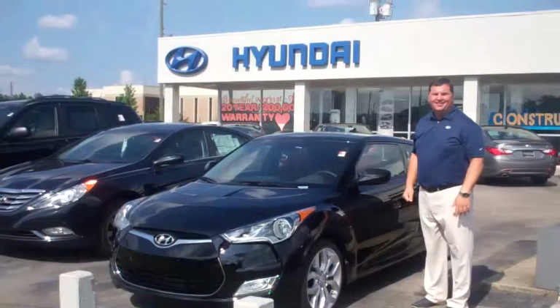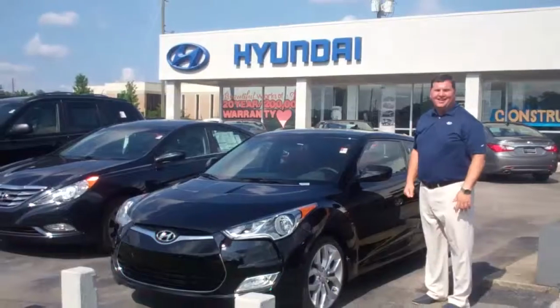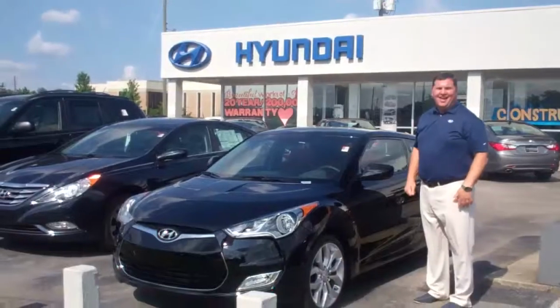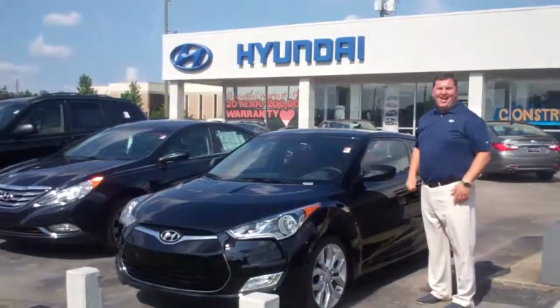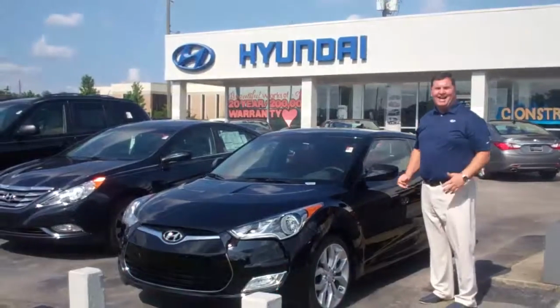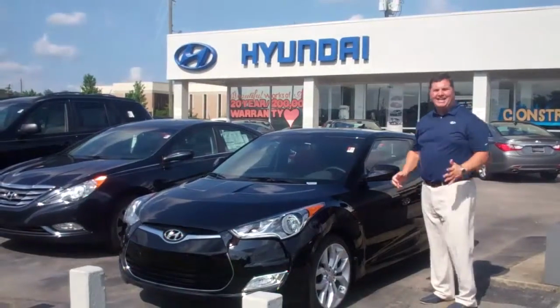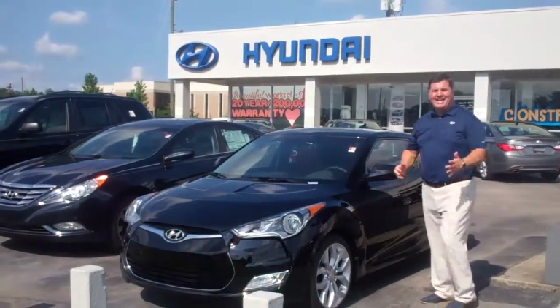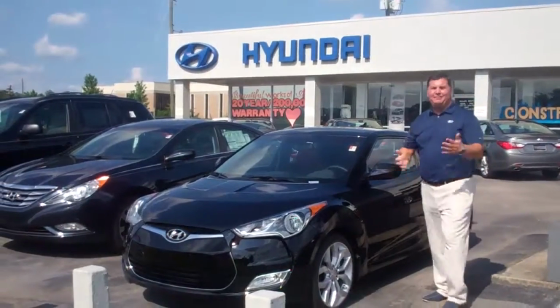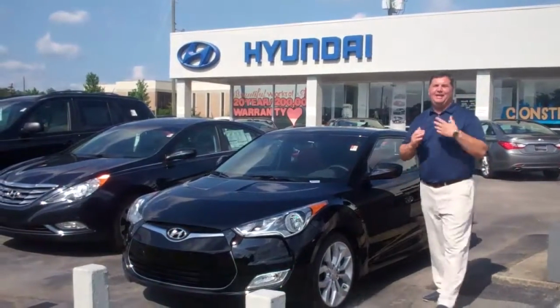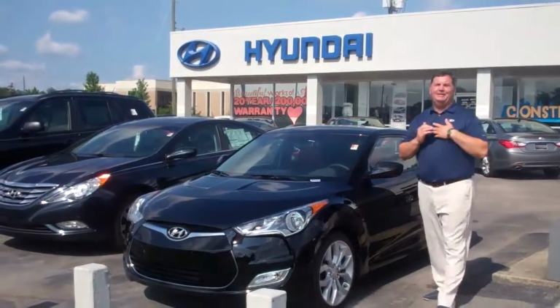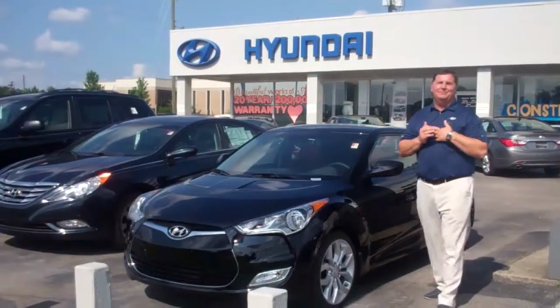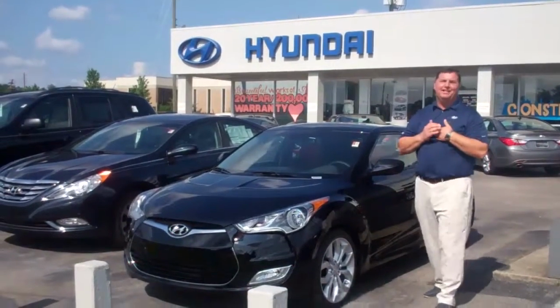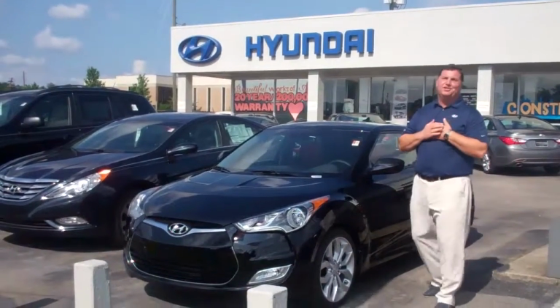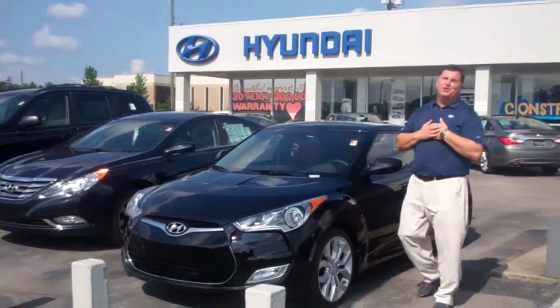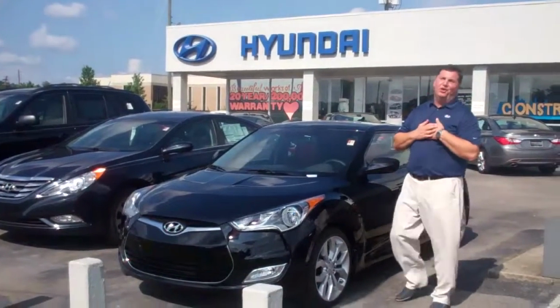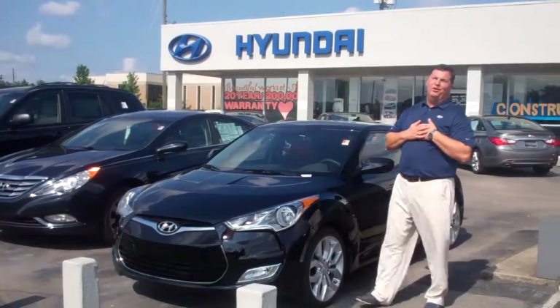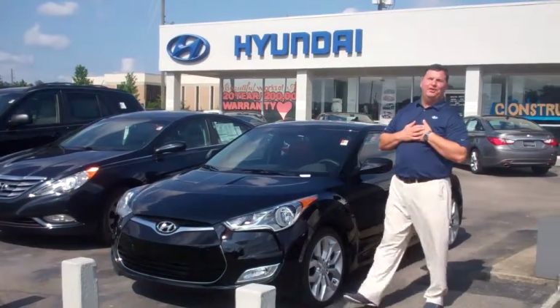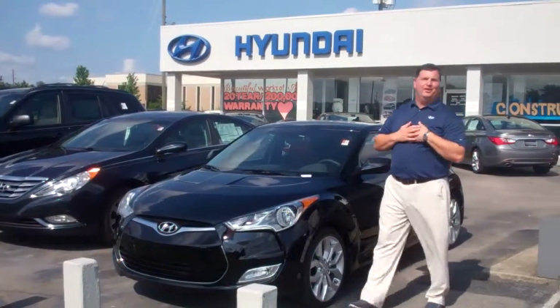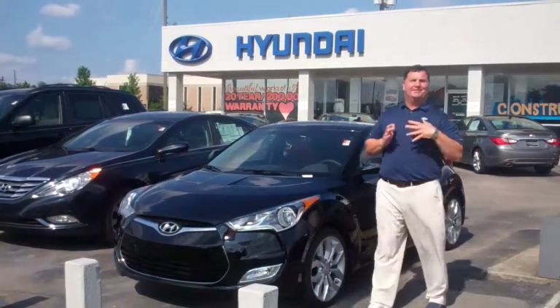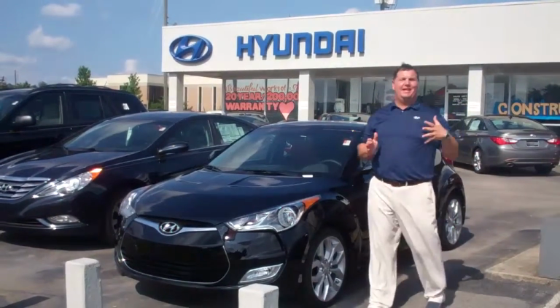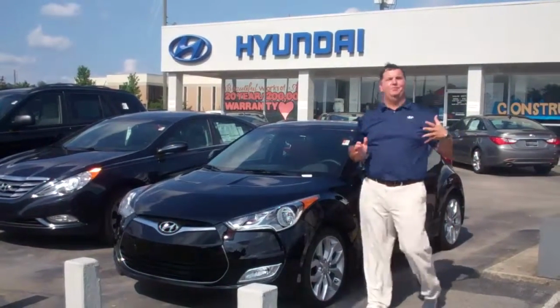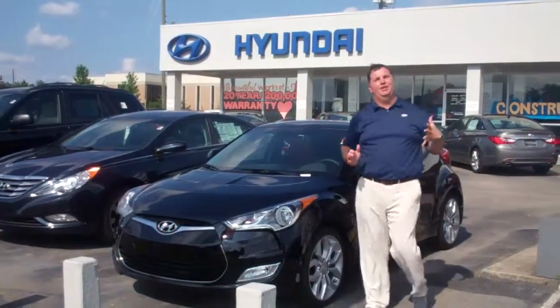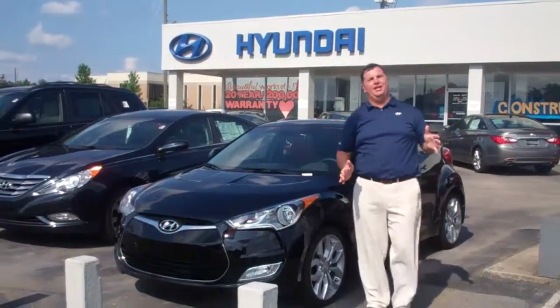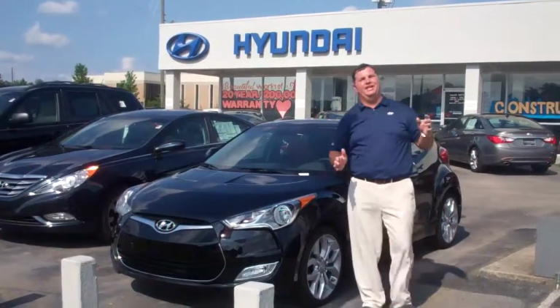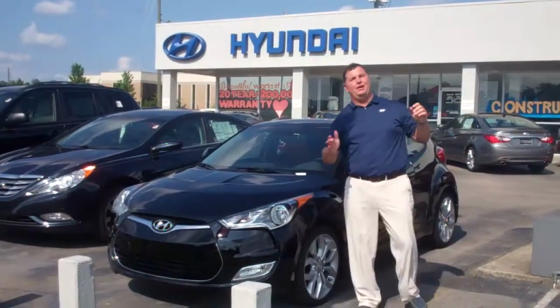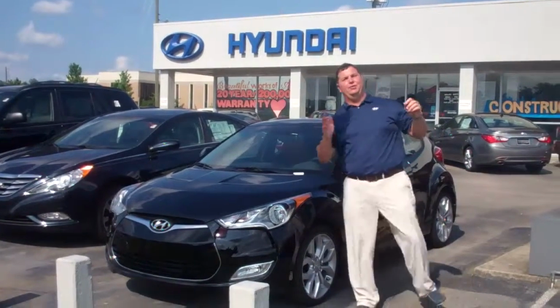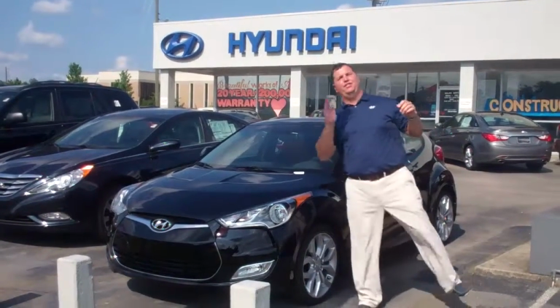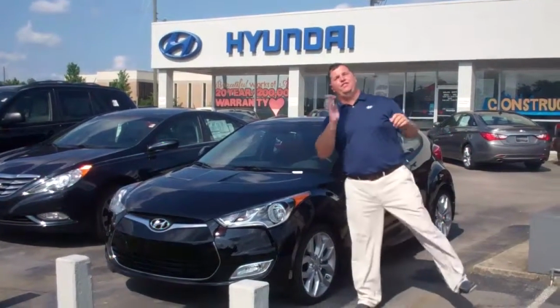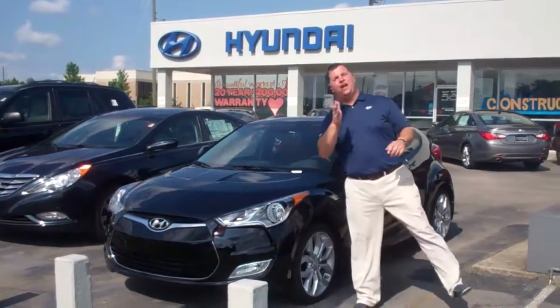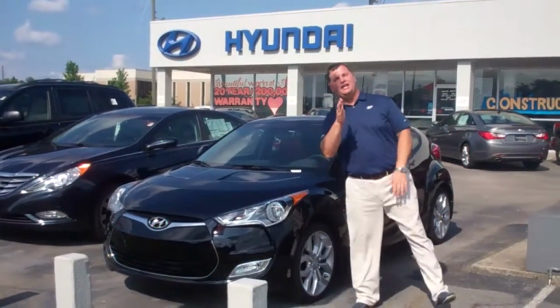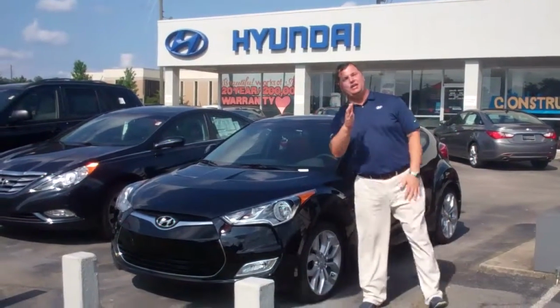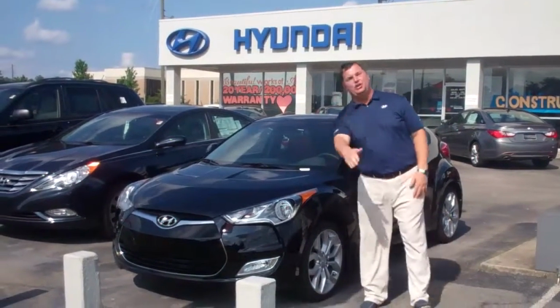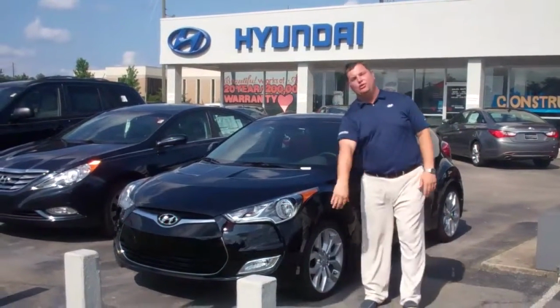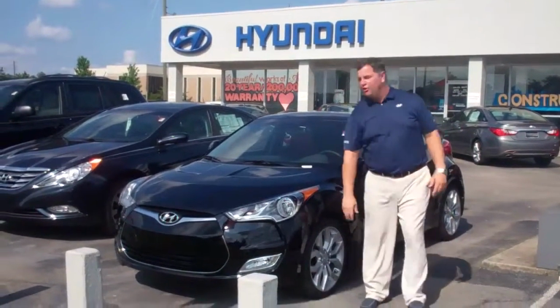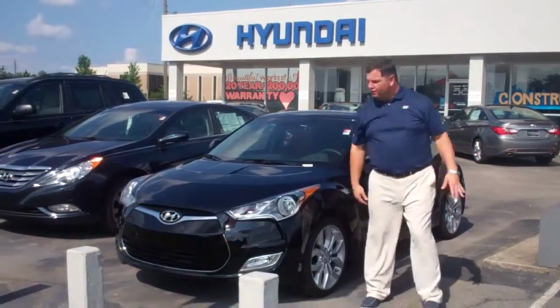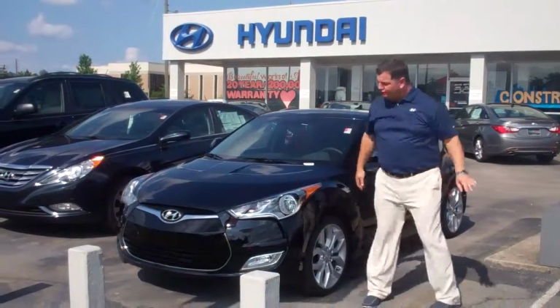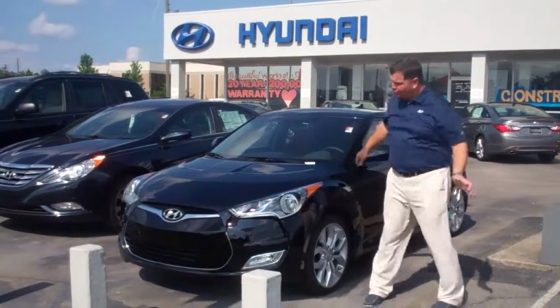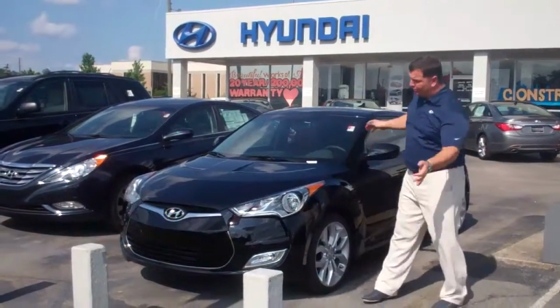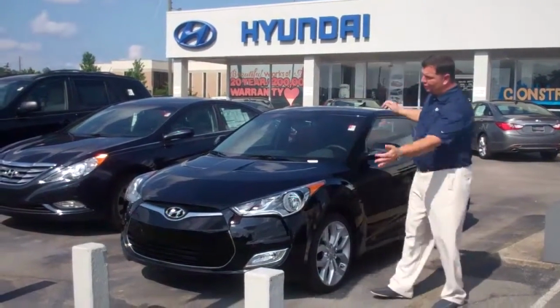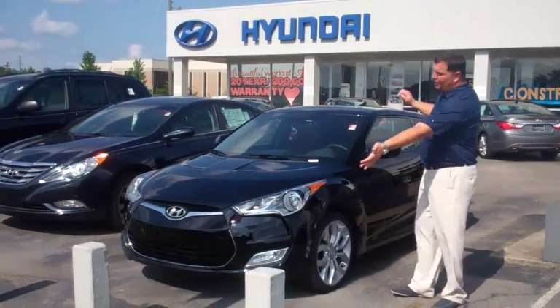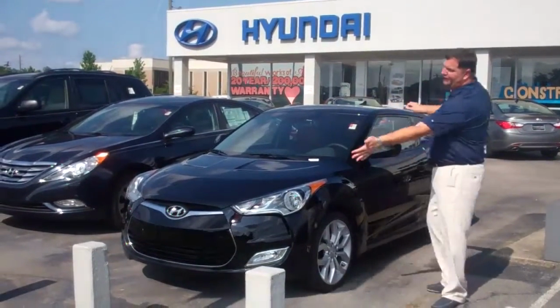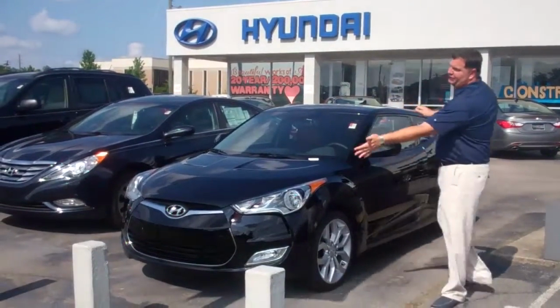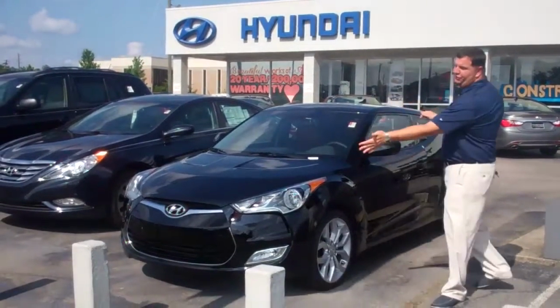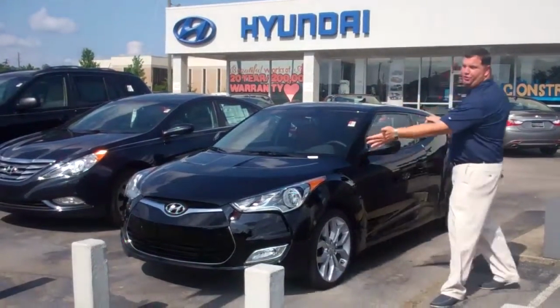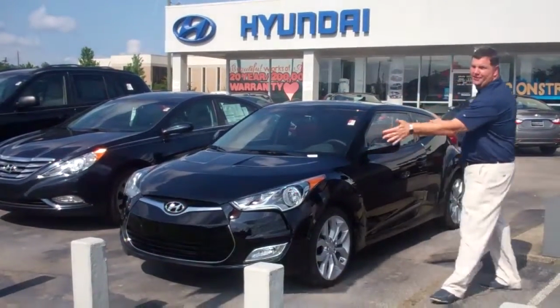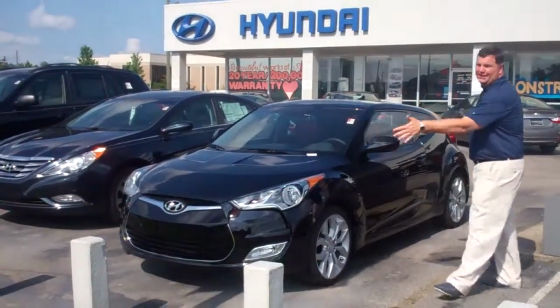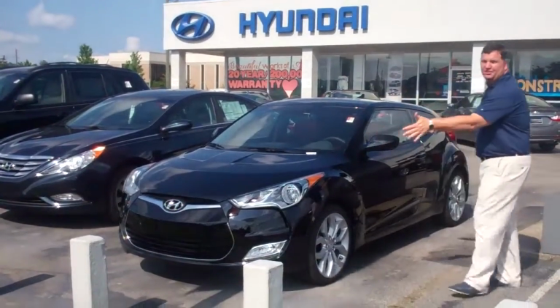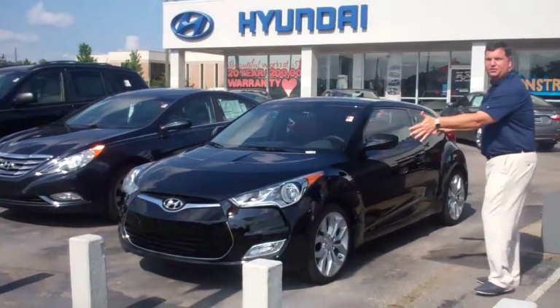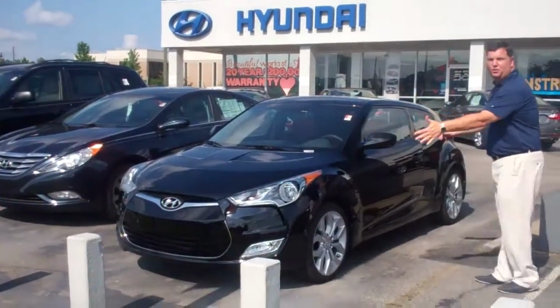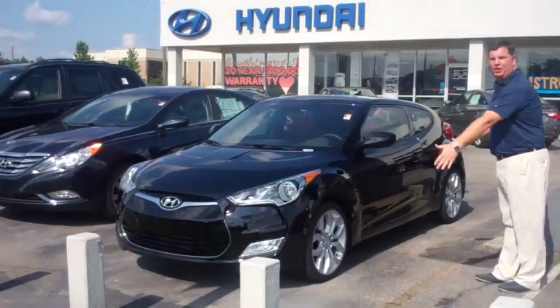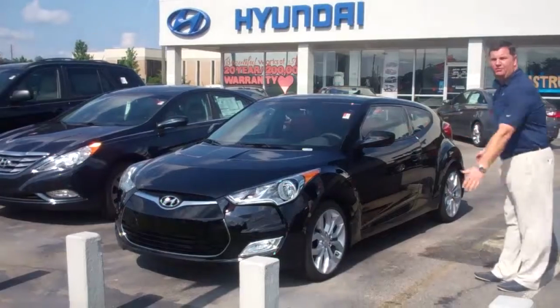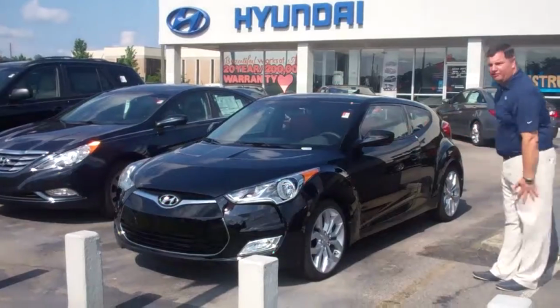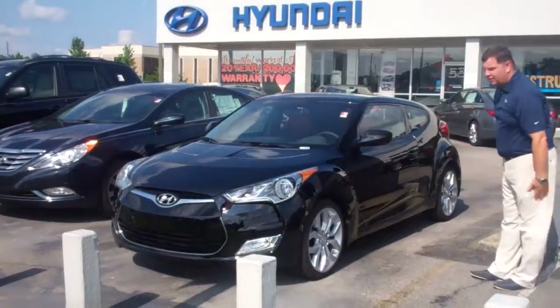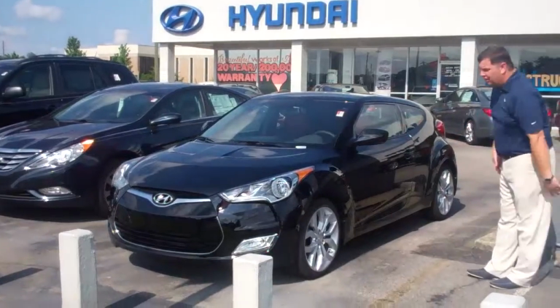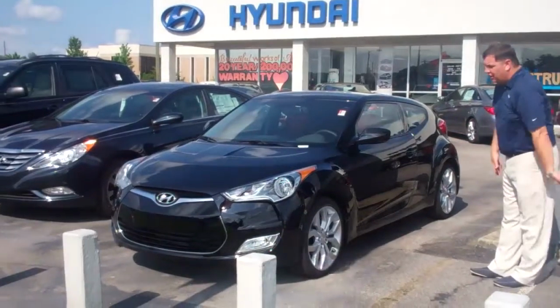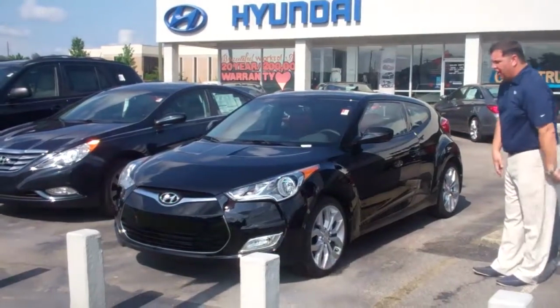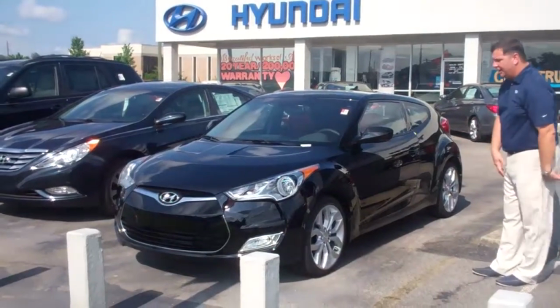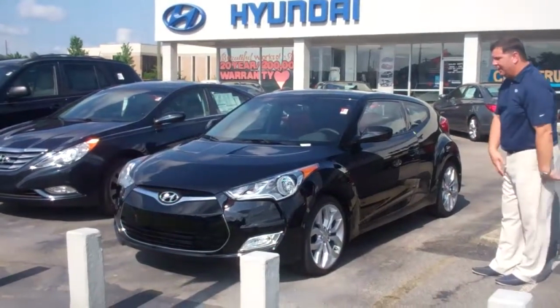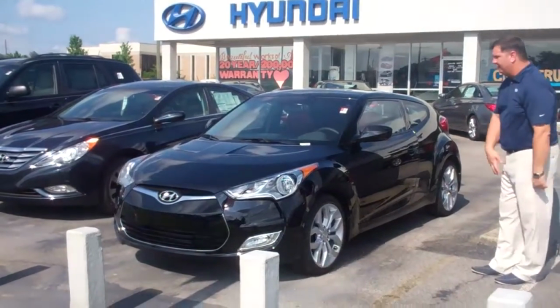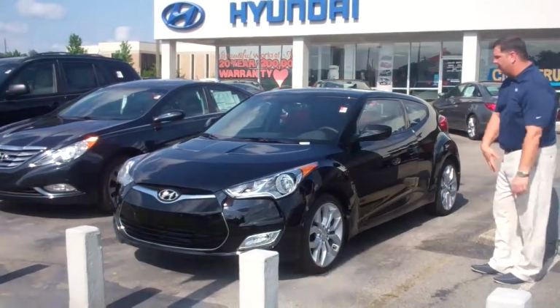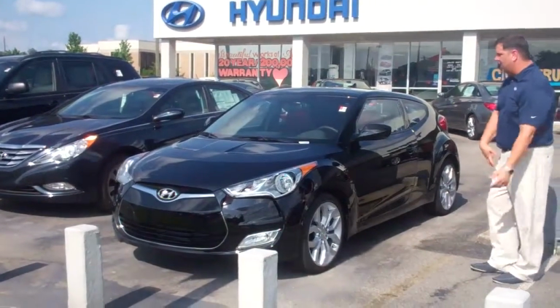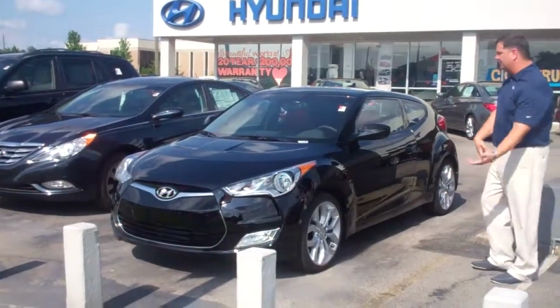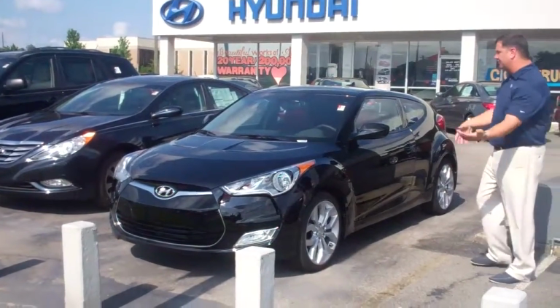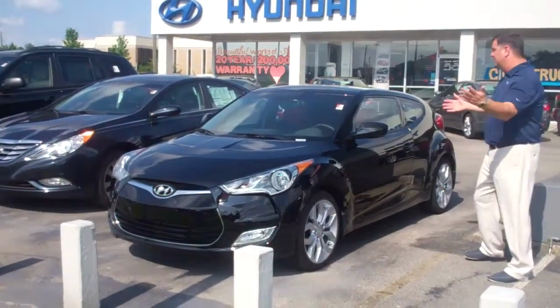Hey Nam, my name is Nathan Junior. I'm here with Tamron Hyundai. I want to thank you for inquiring about the 2012 Hyundai Veloster.